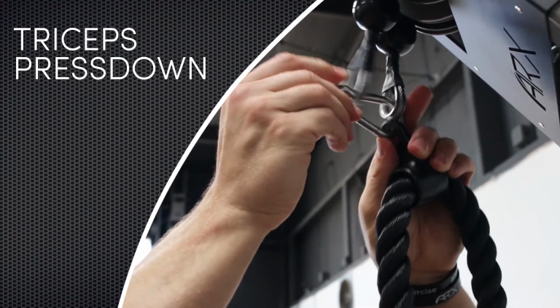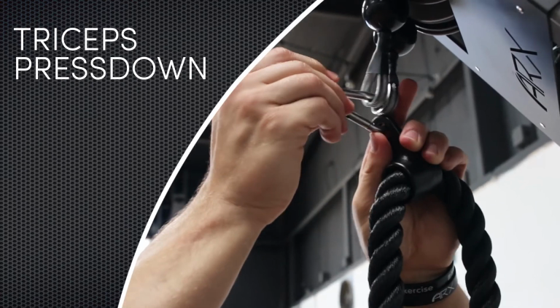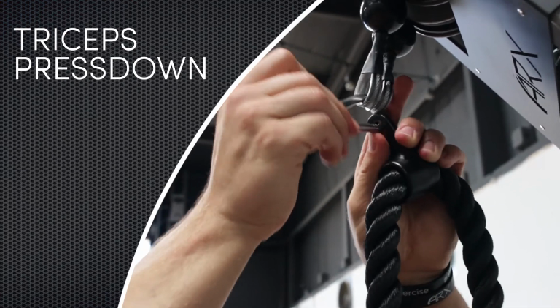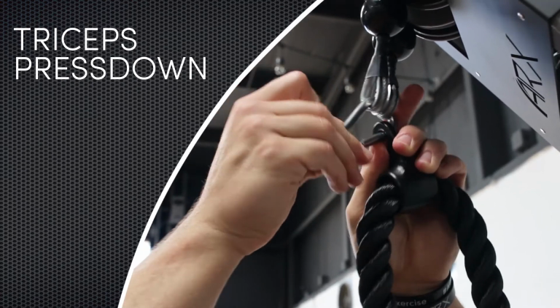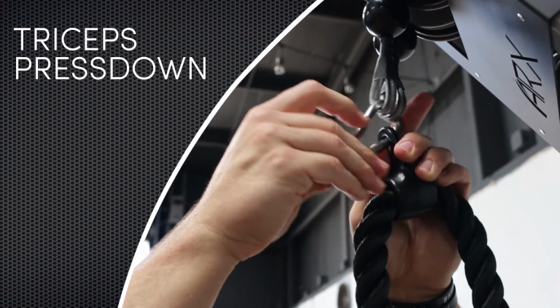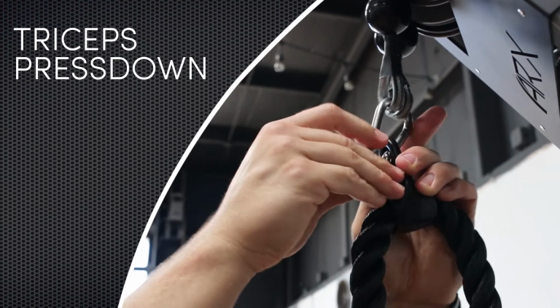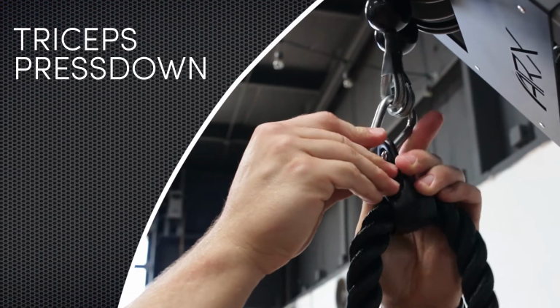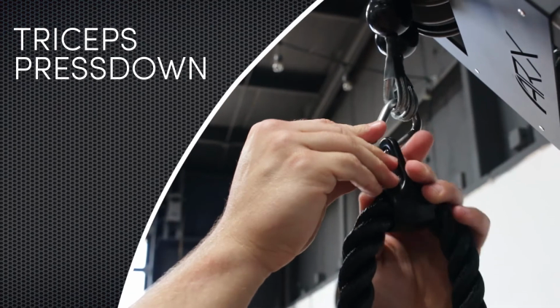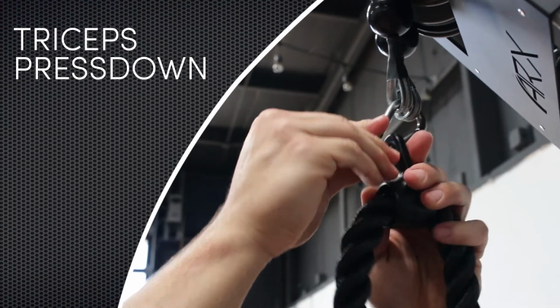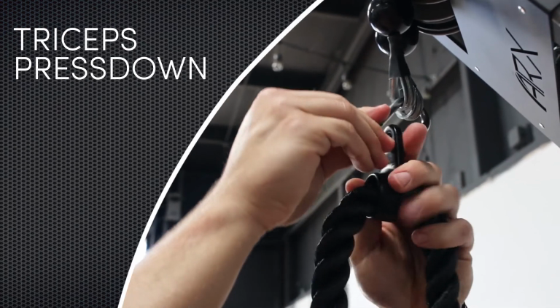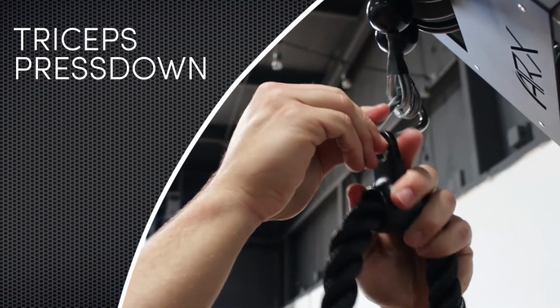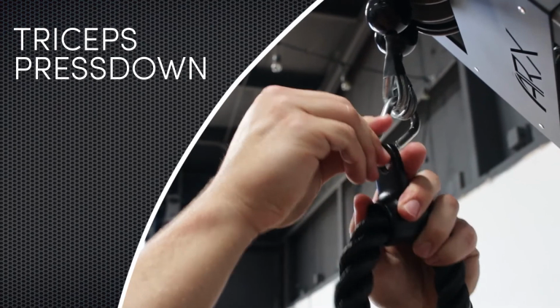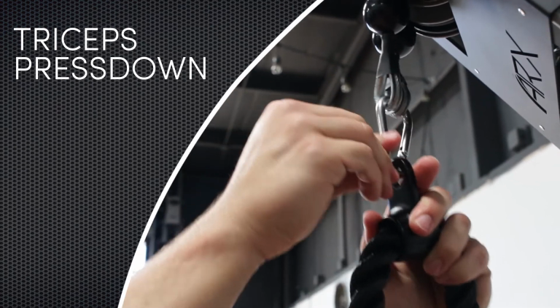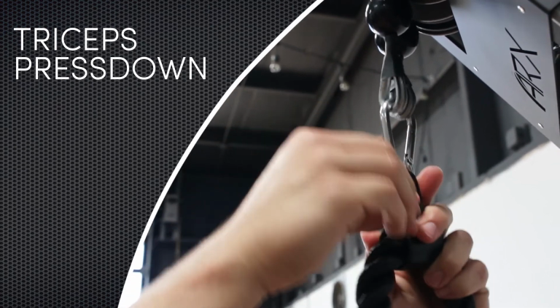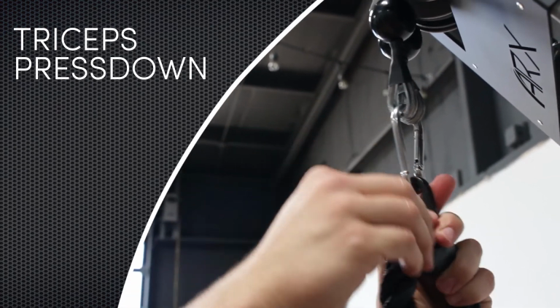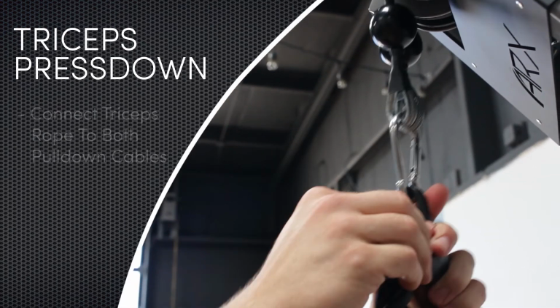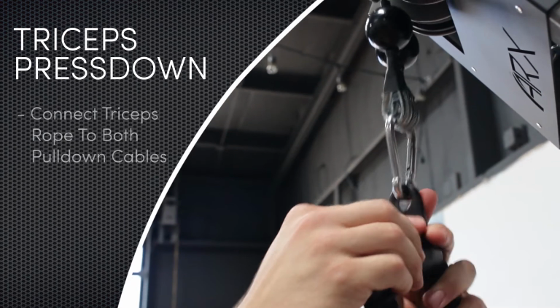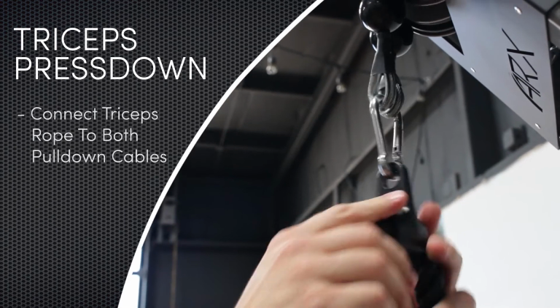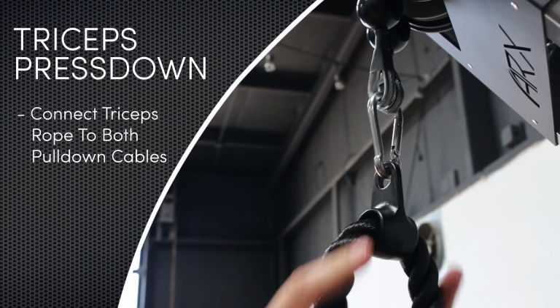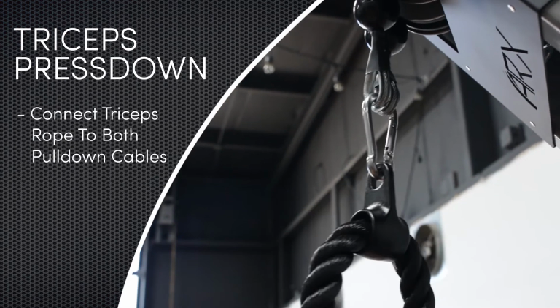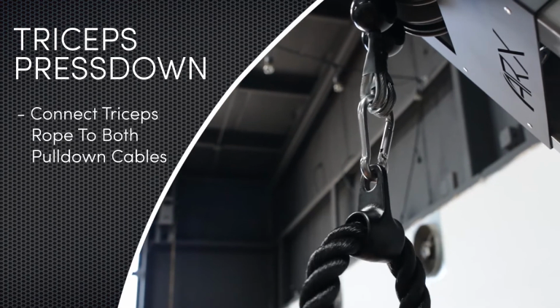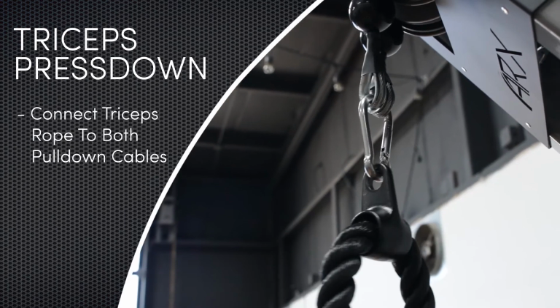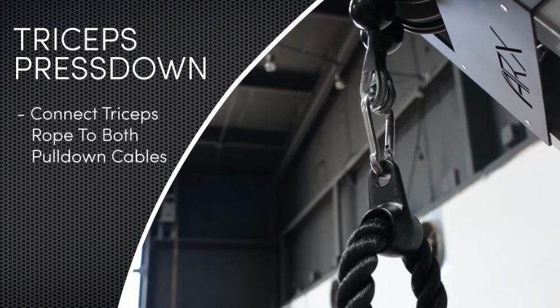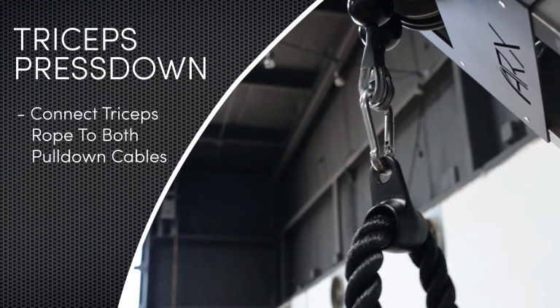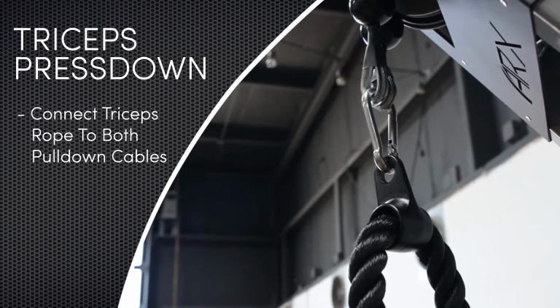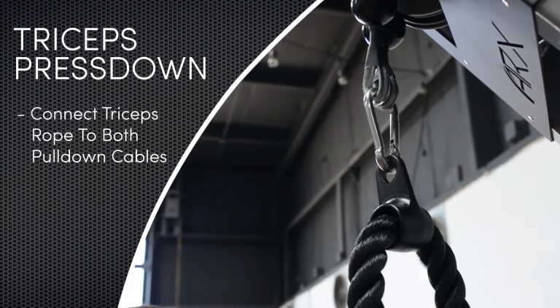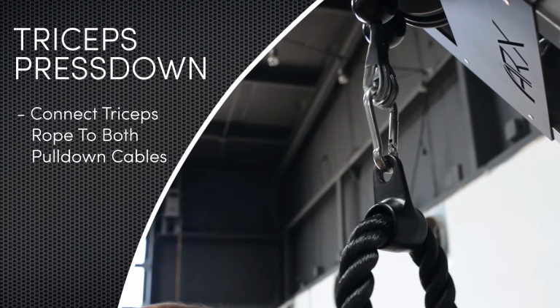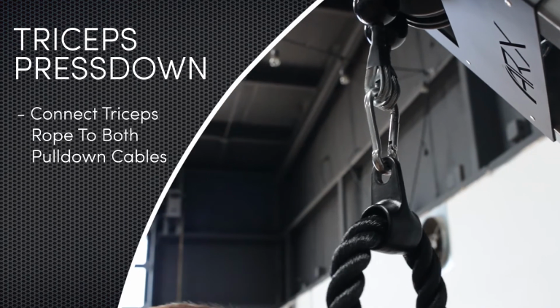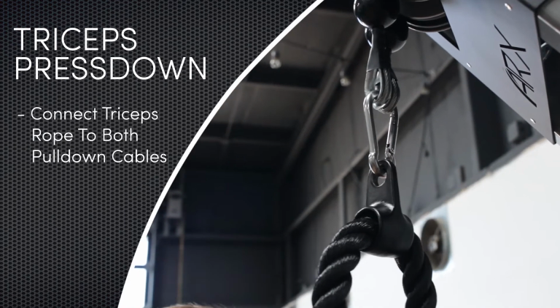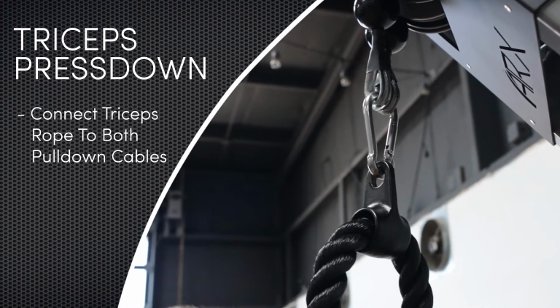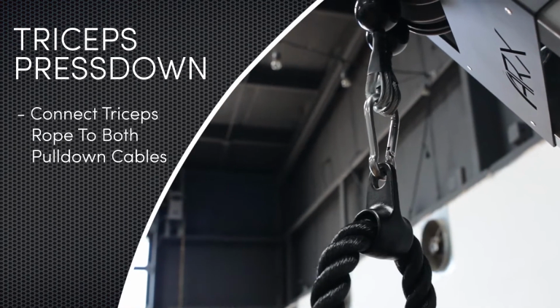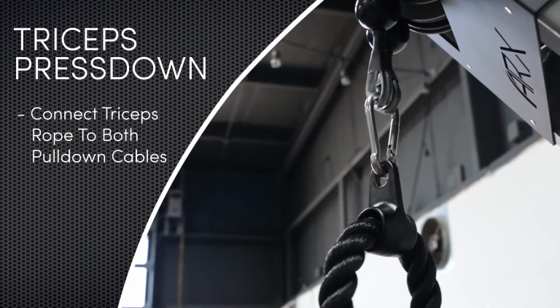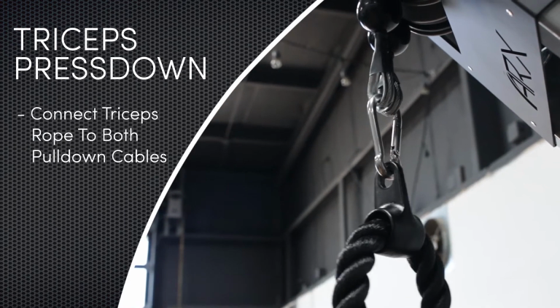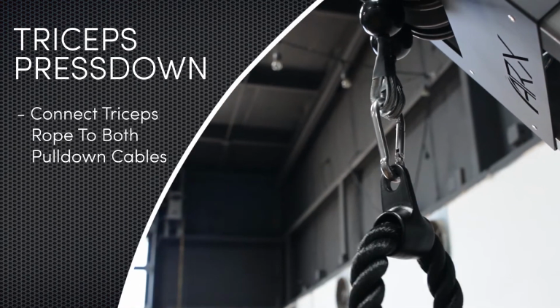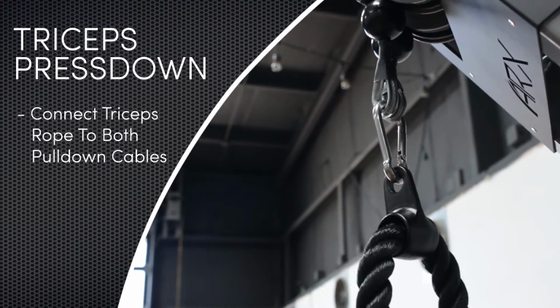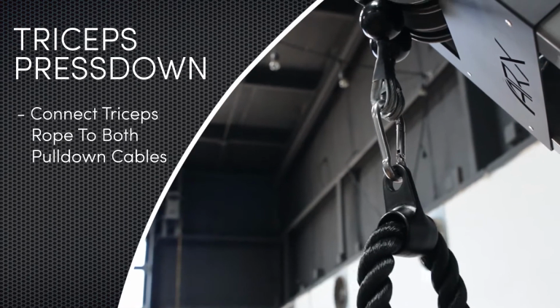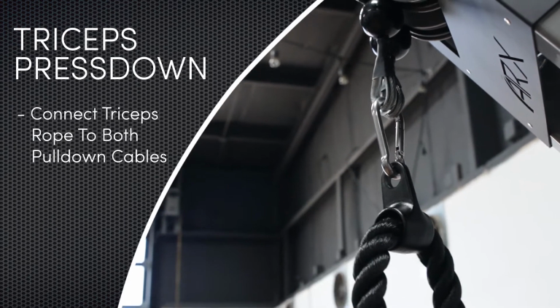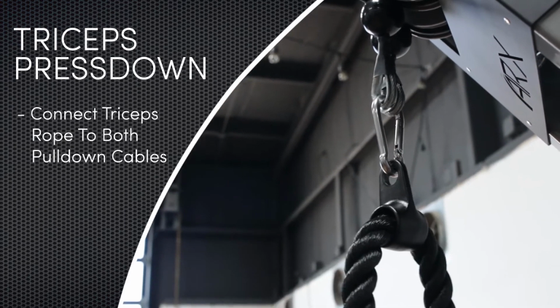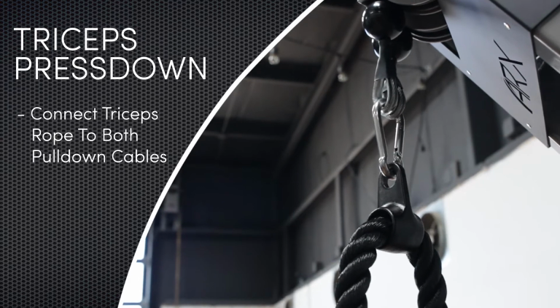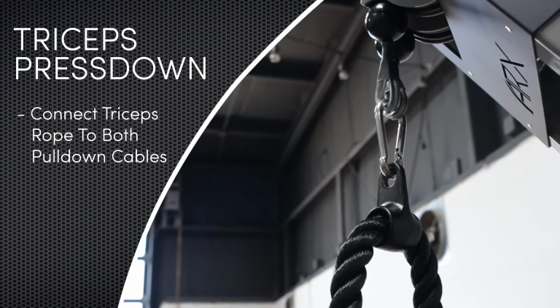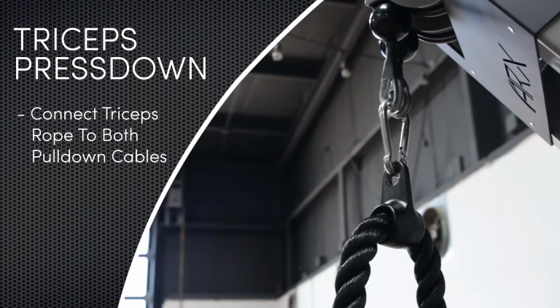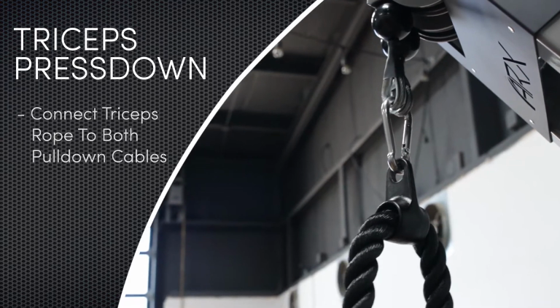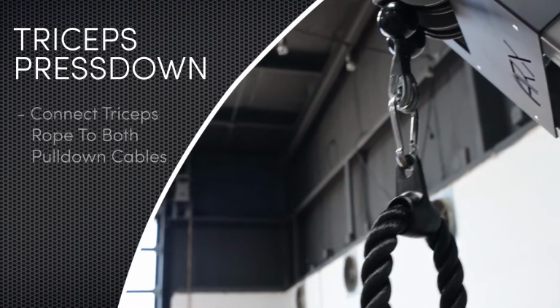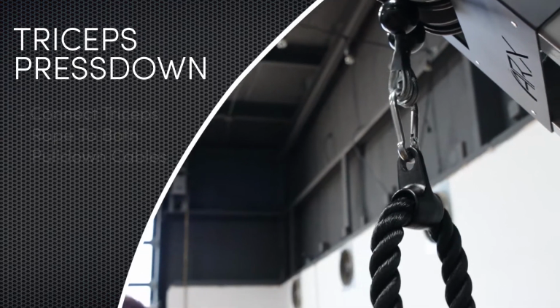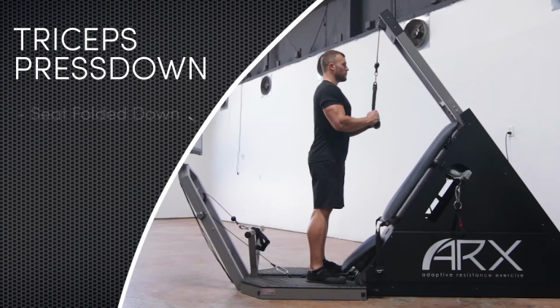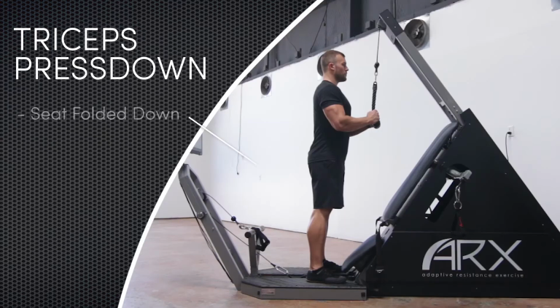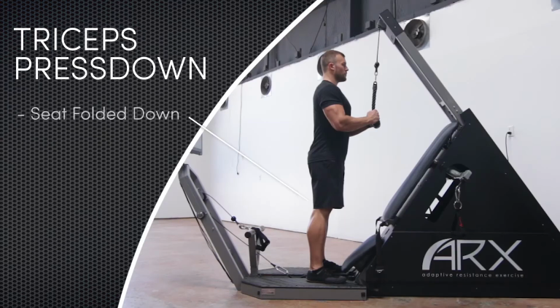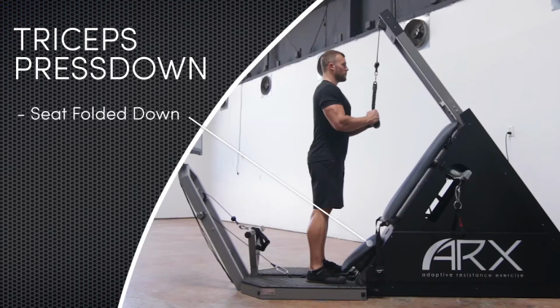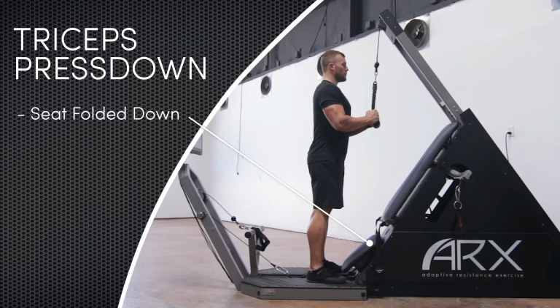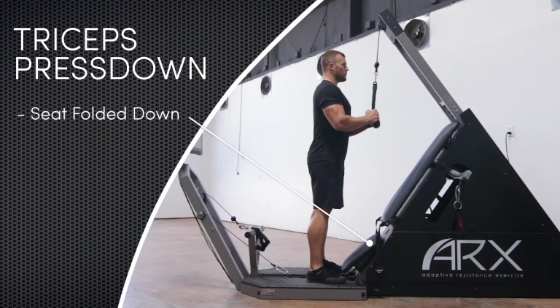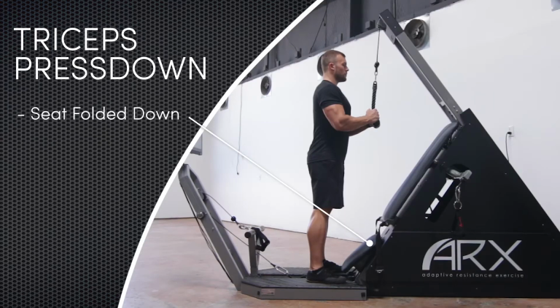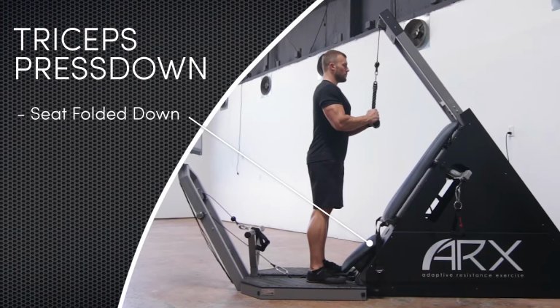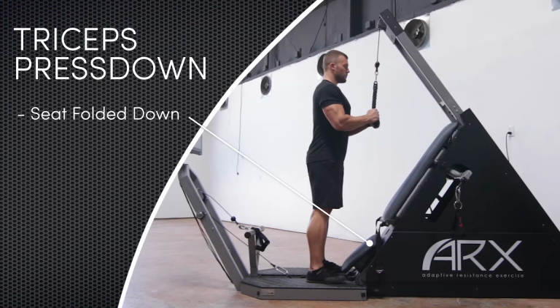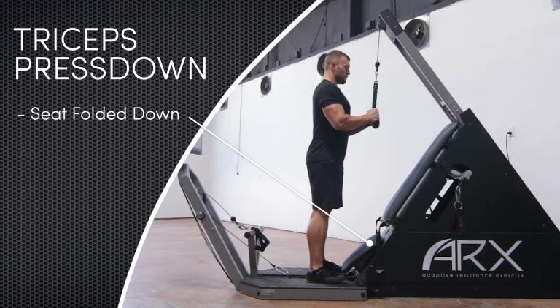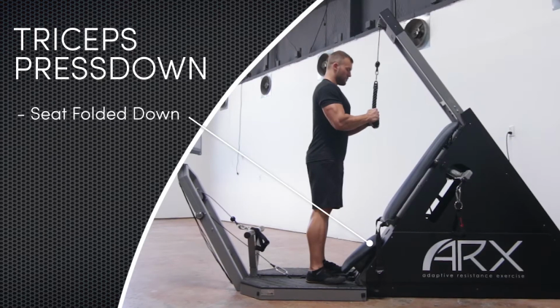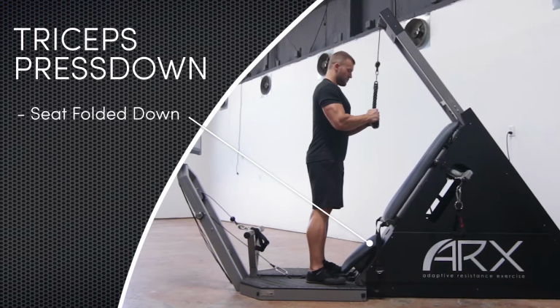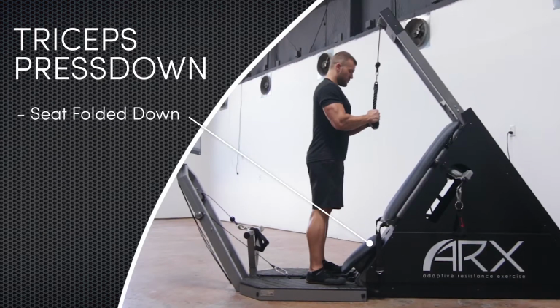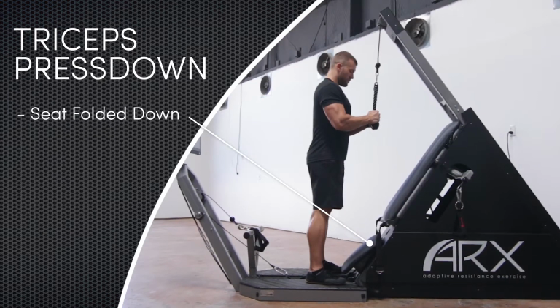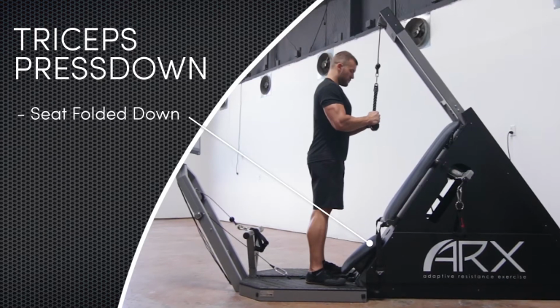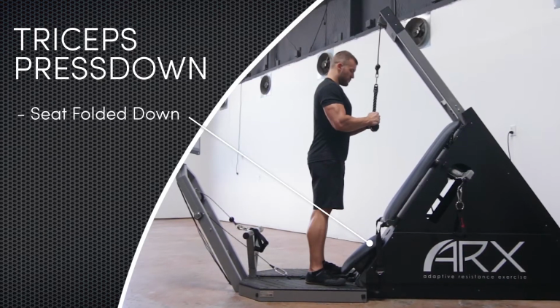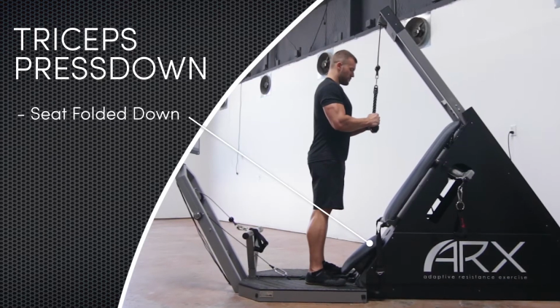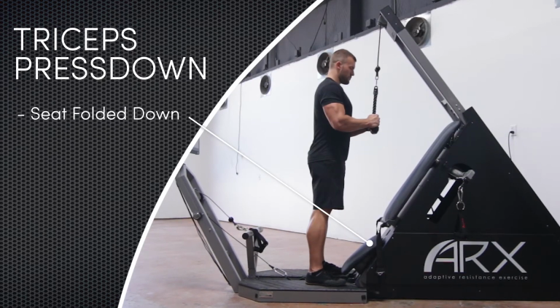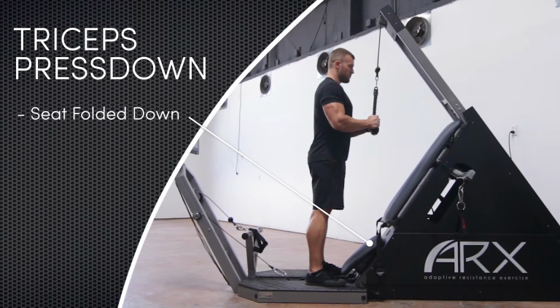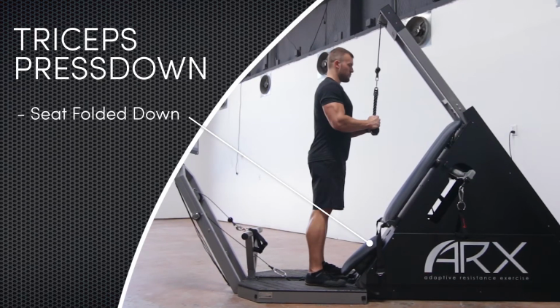In the triceps press down, be sure the triceps rope is connected to both of the pull-down cables with the seat folded down and out of the way.